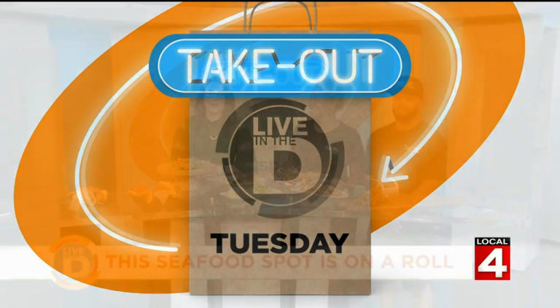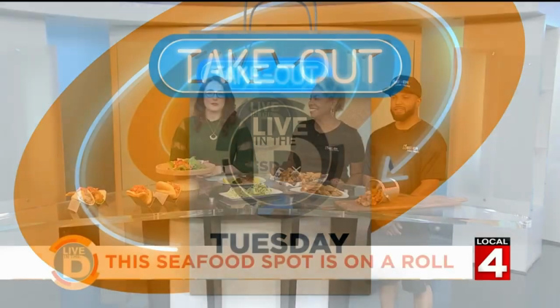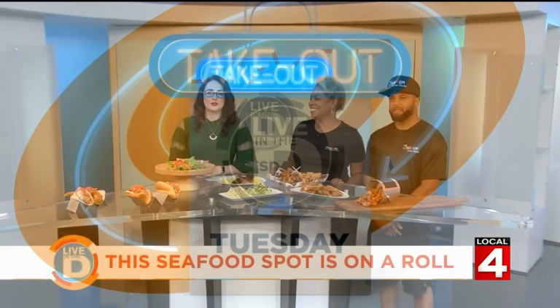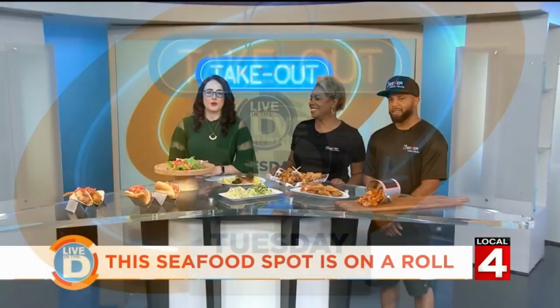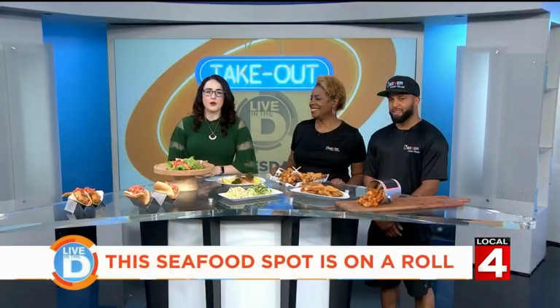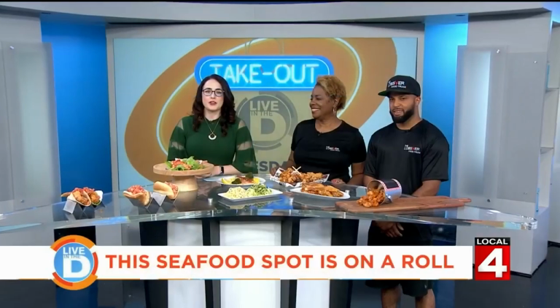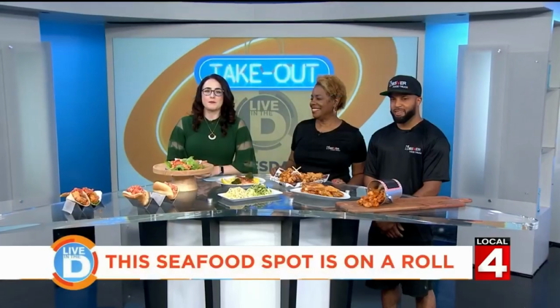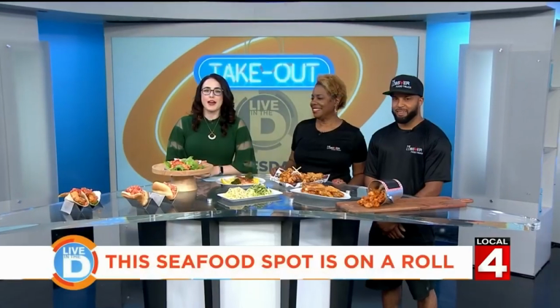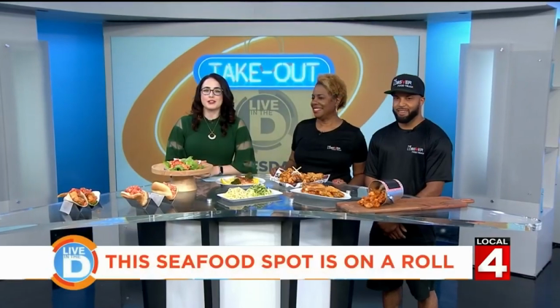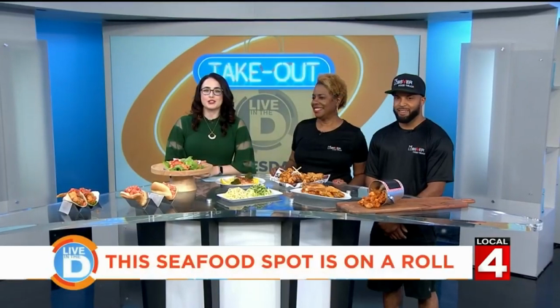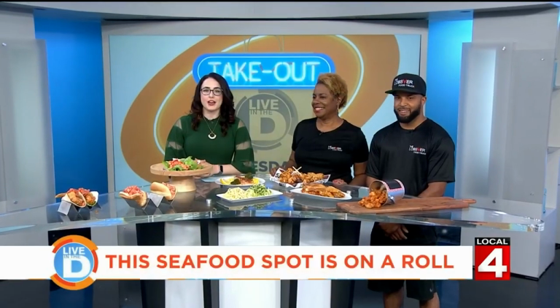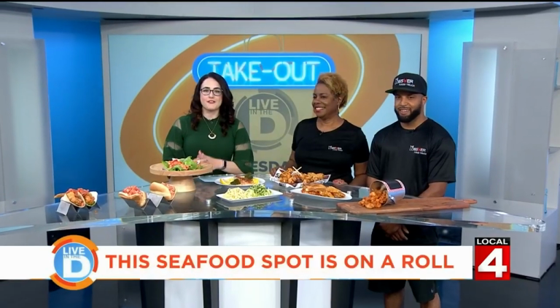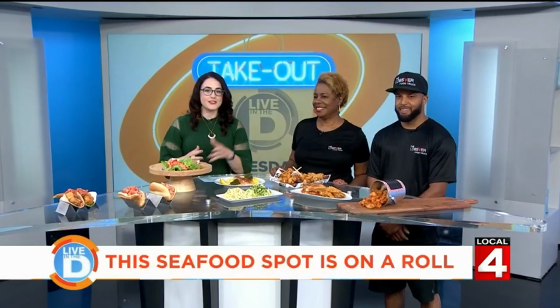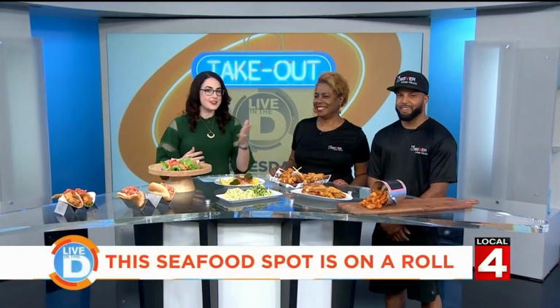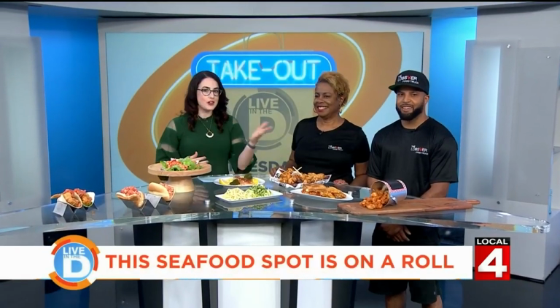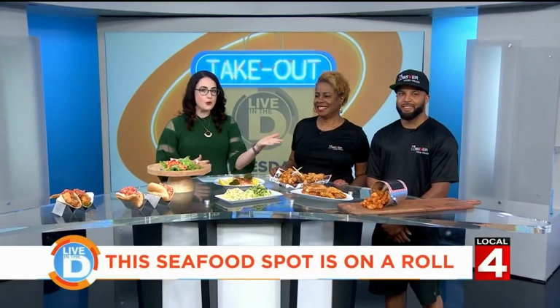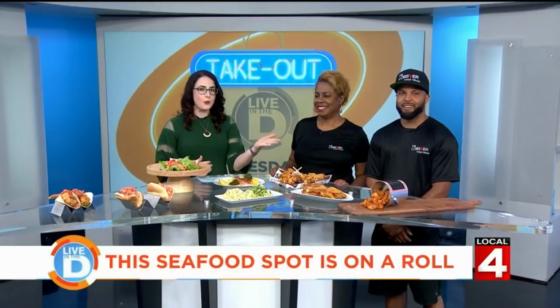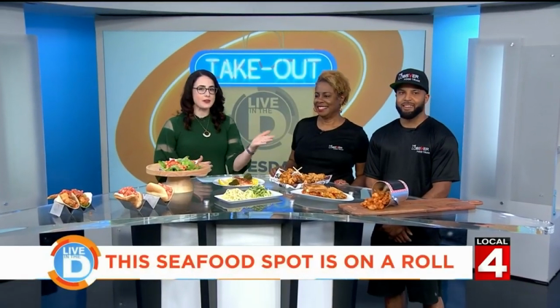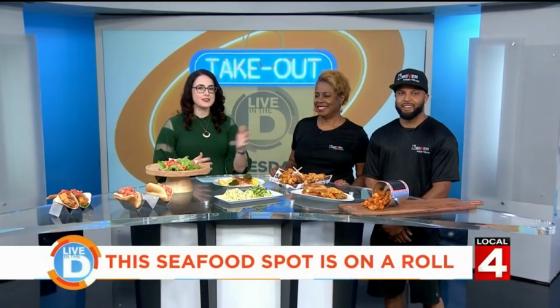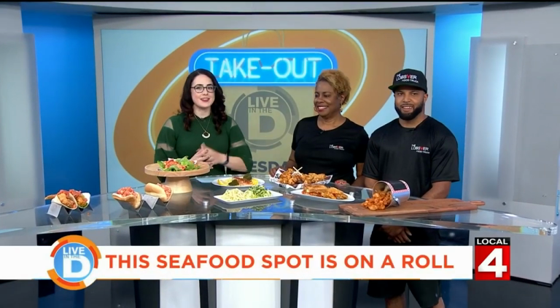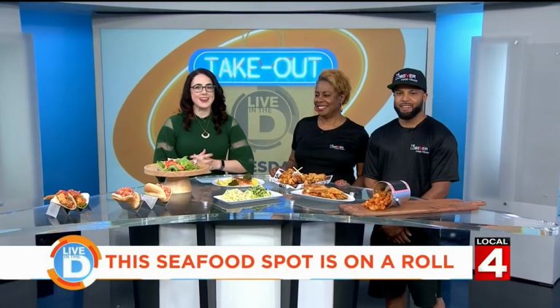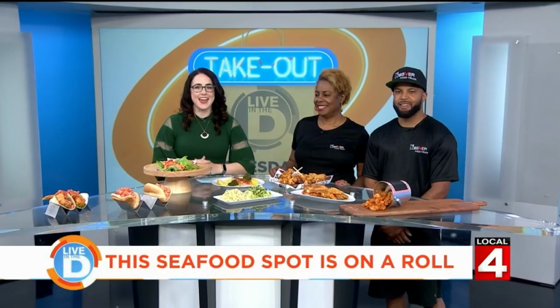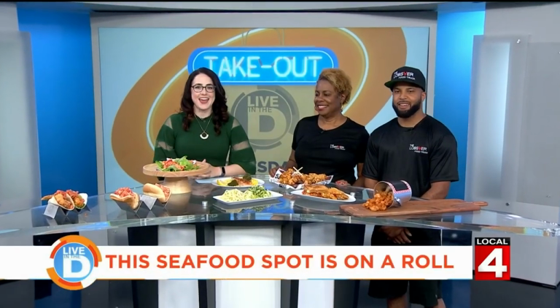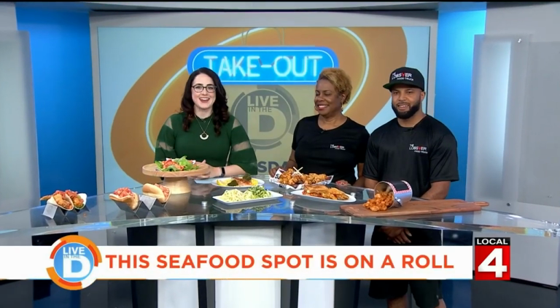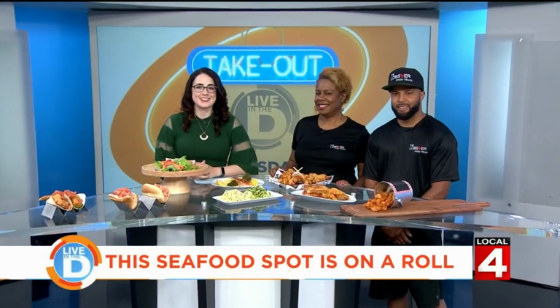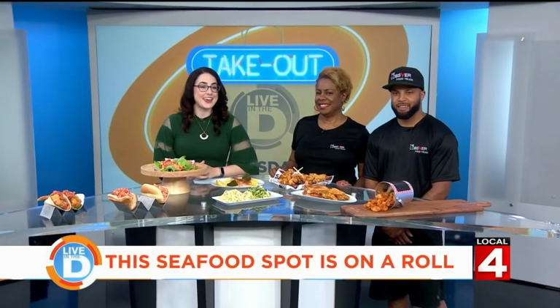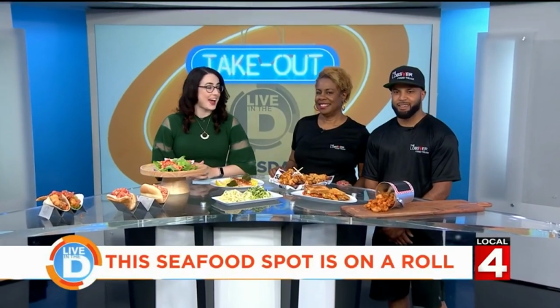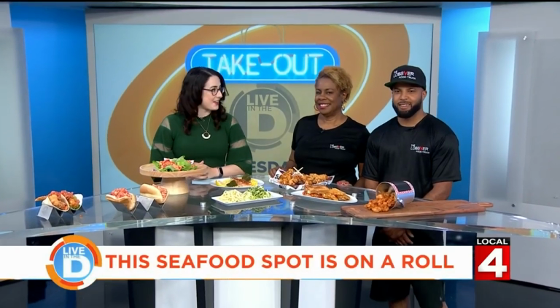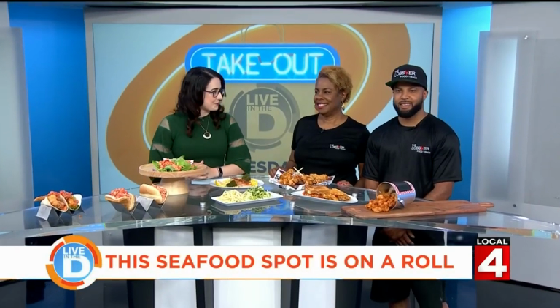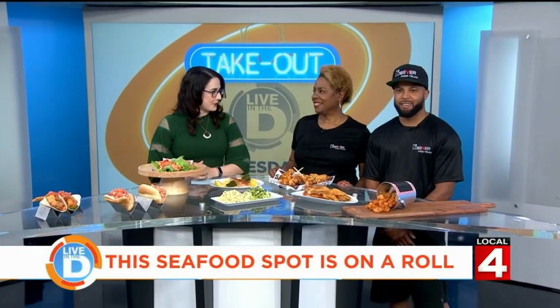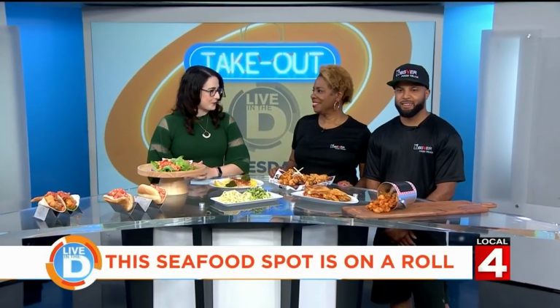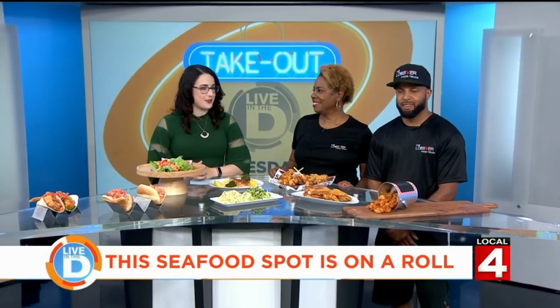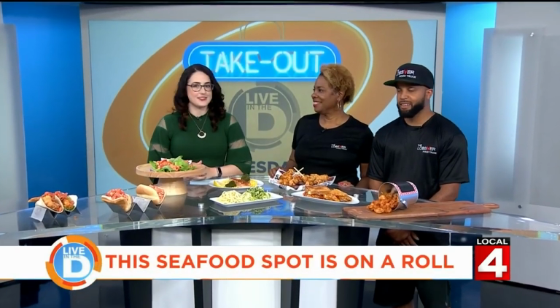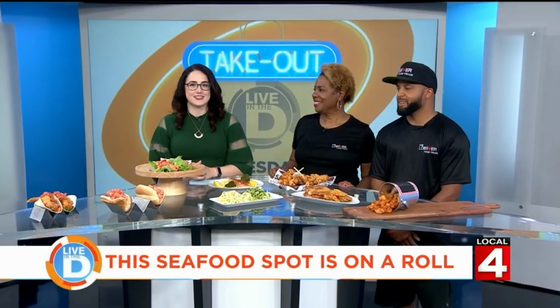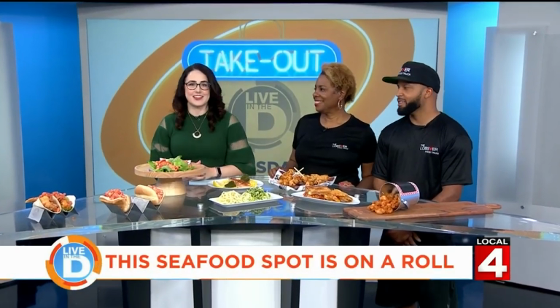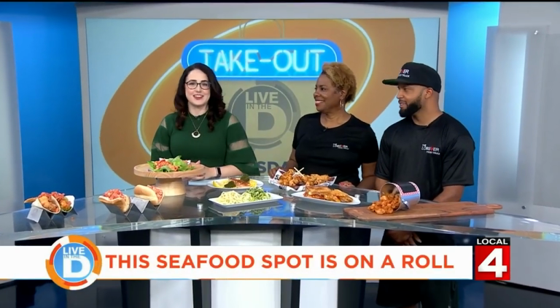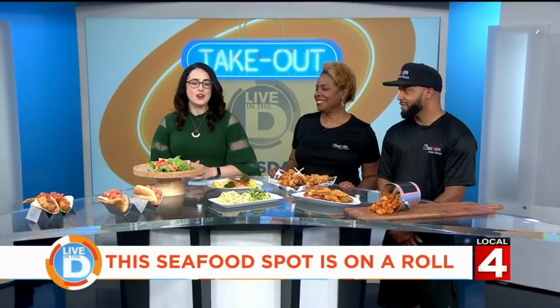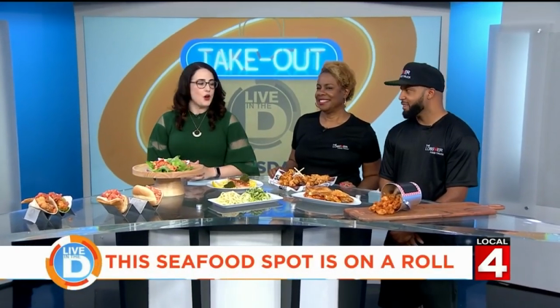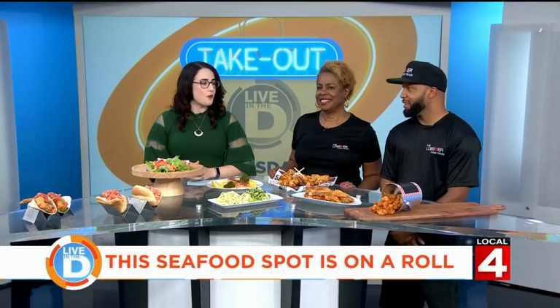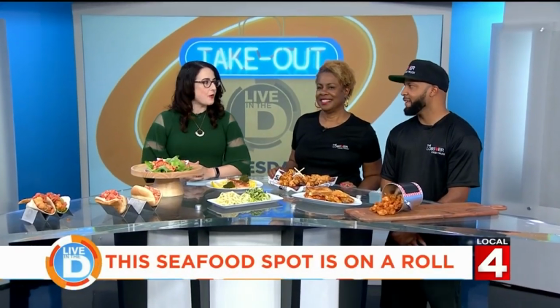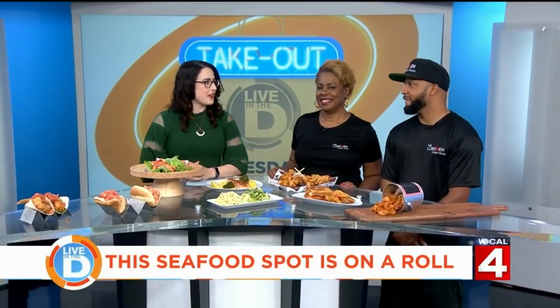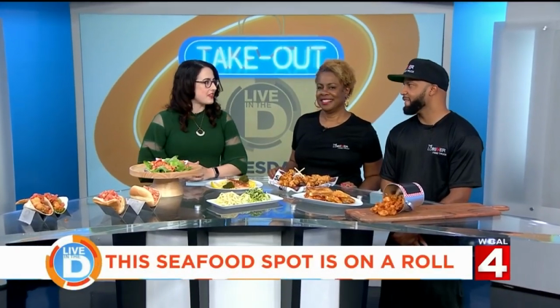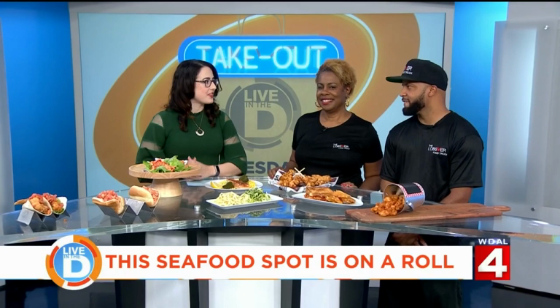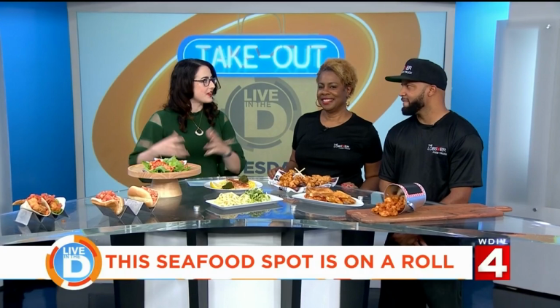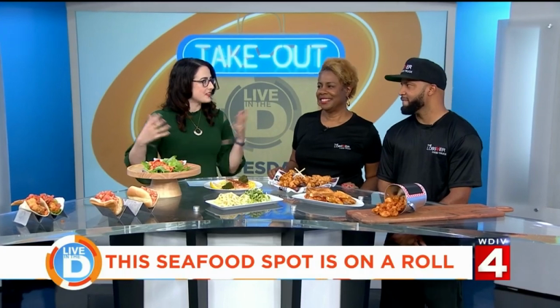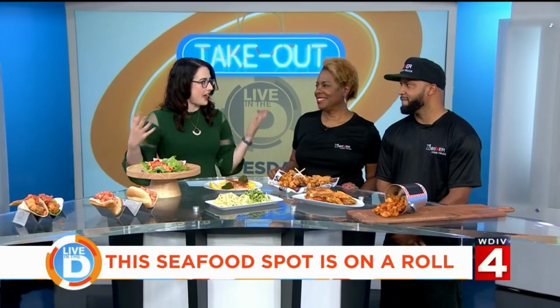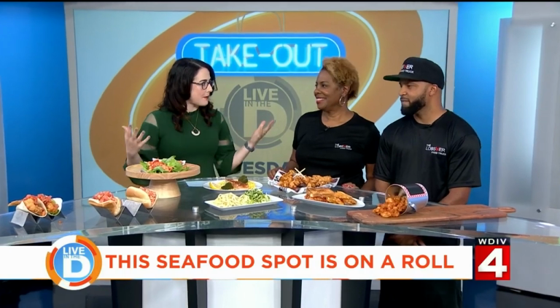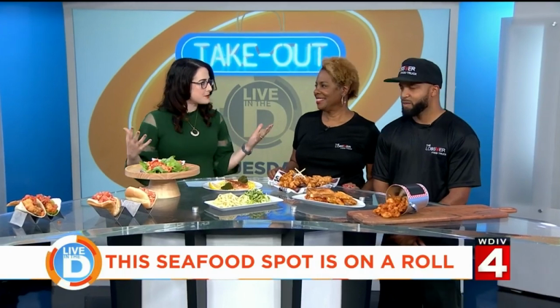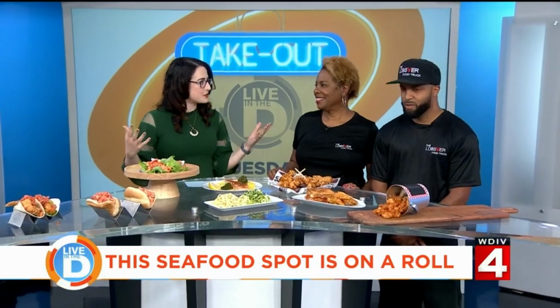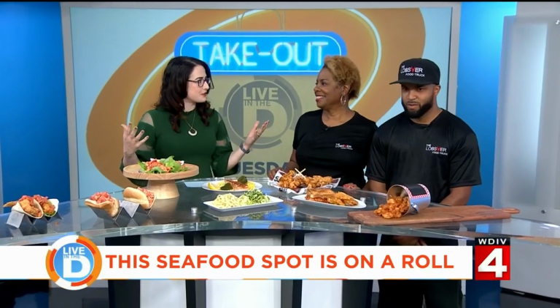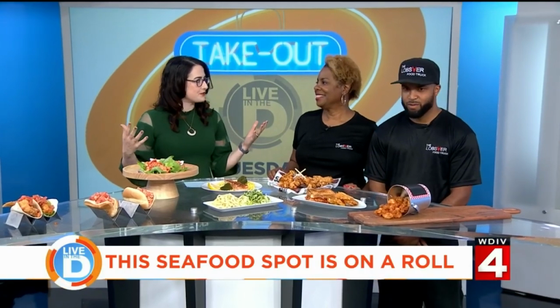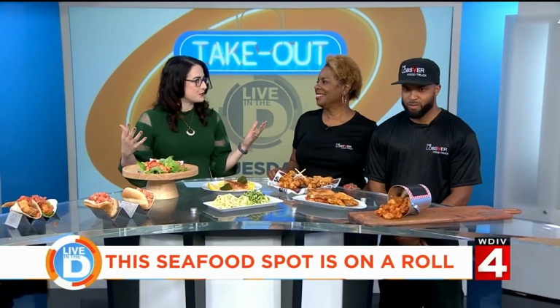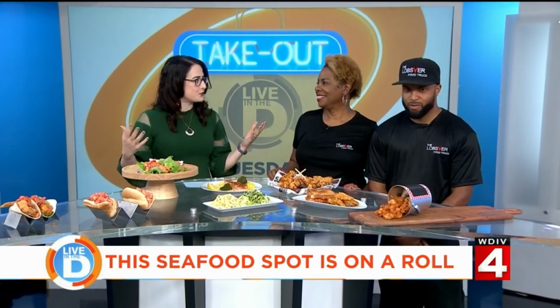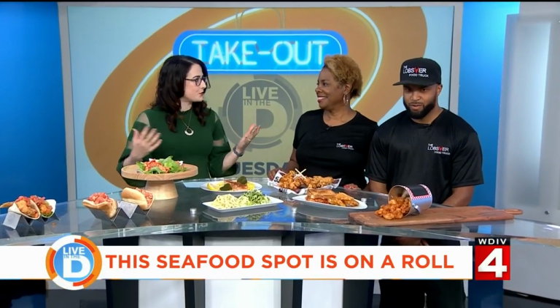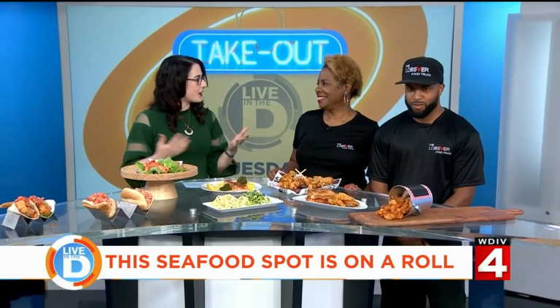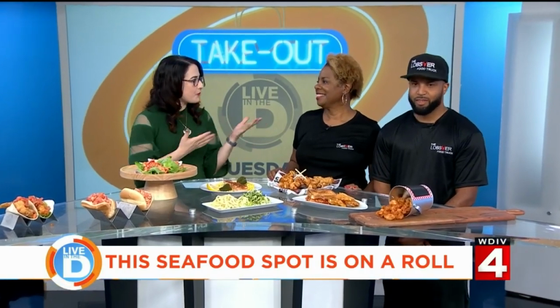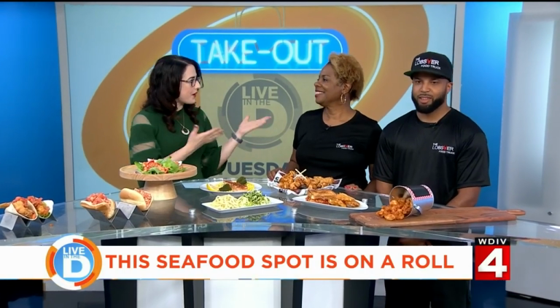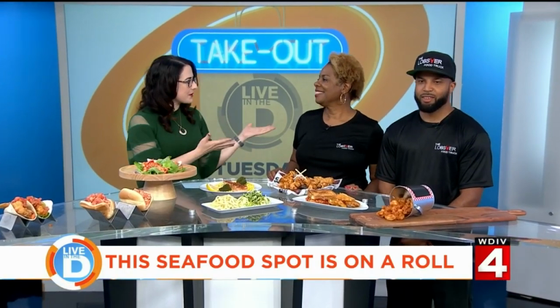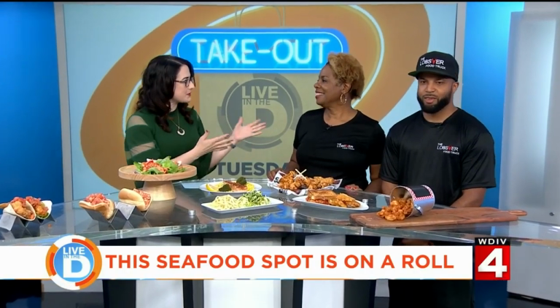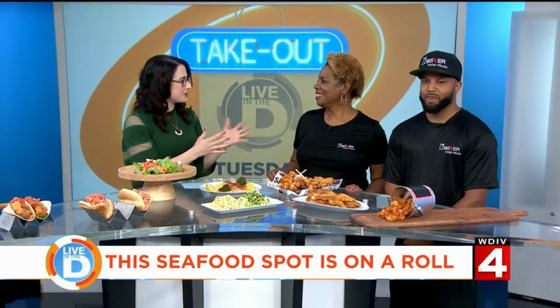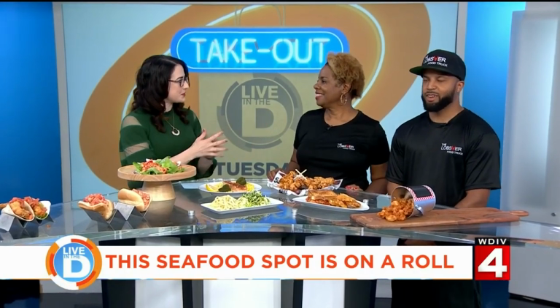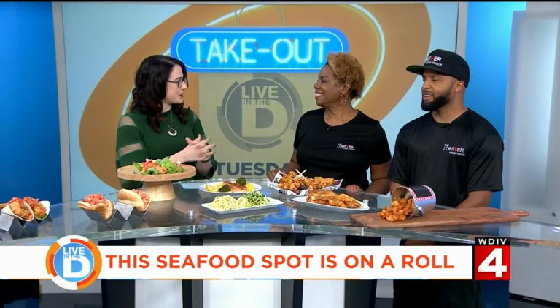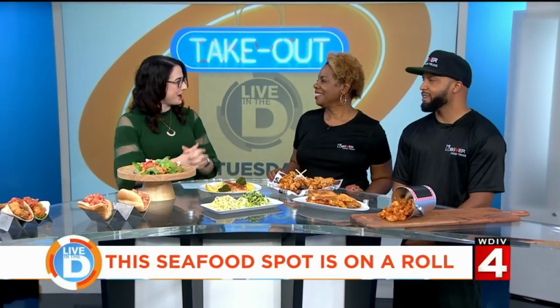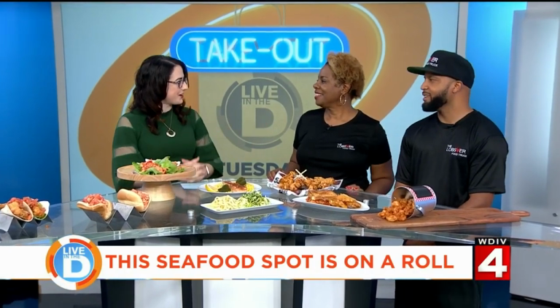I'm joined by Chef Nick Wilson and Catherine Wilson with The Lobster Food Truck. Welcome to the show.